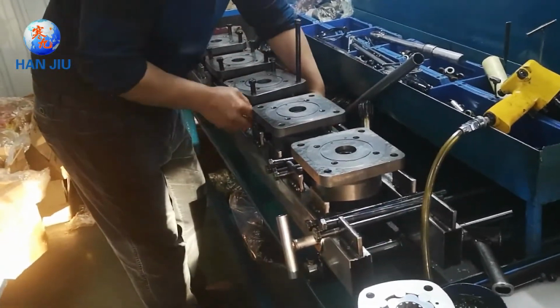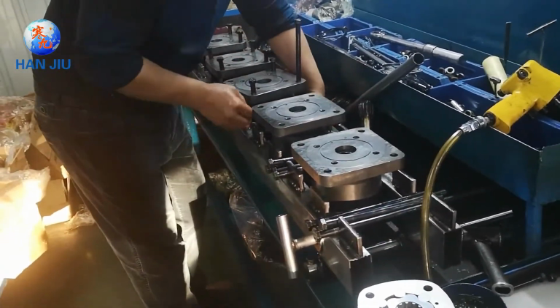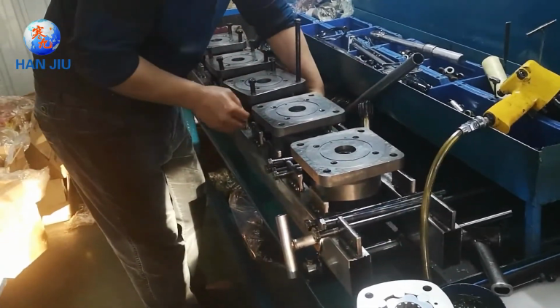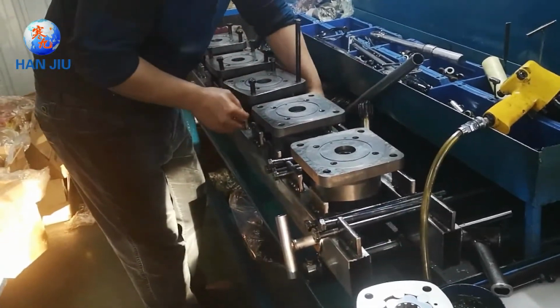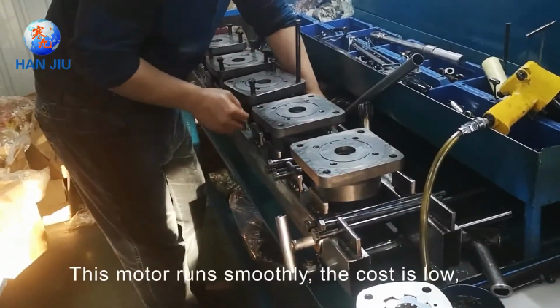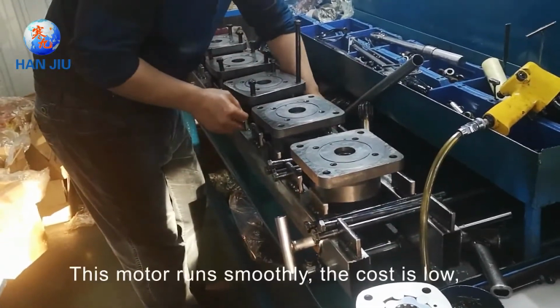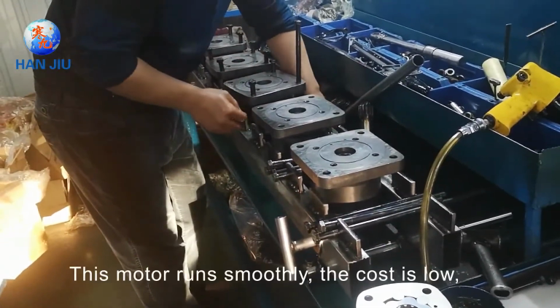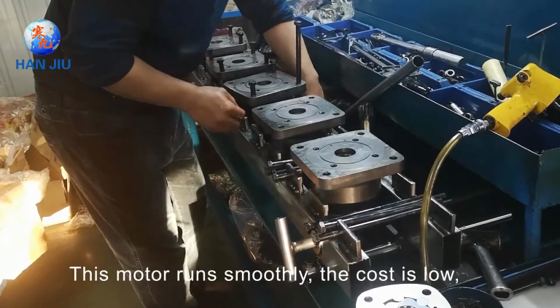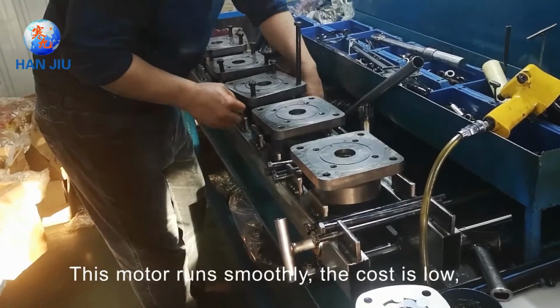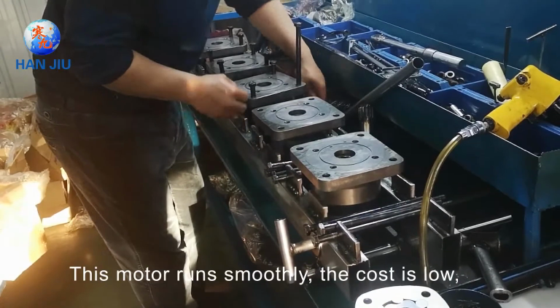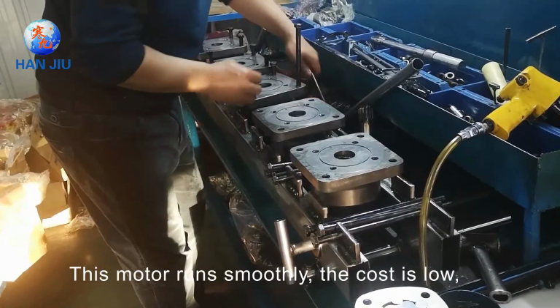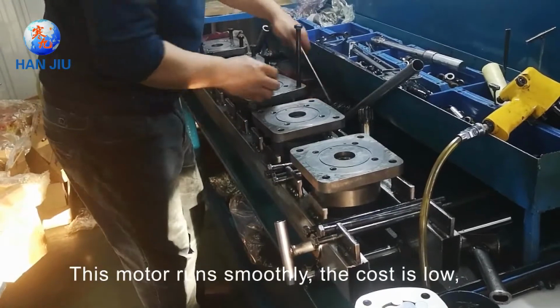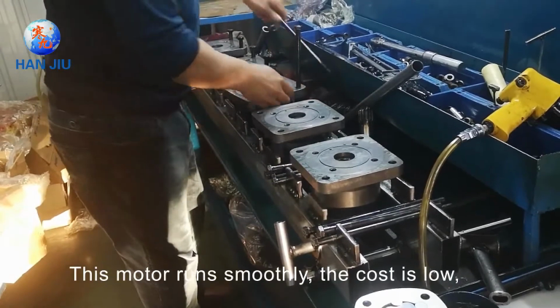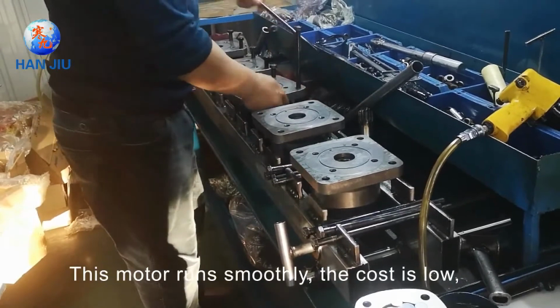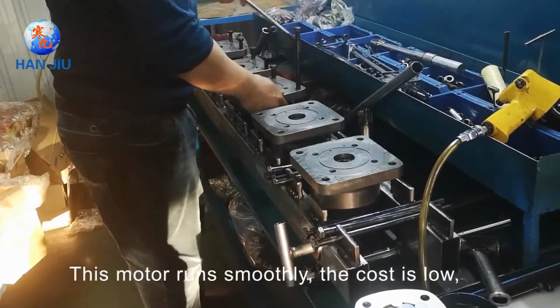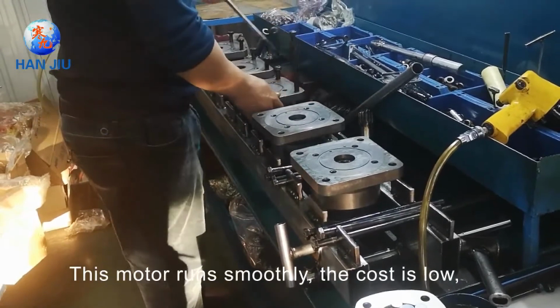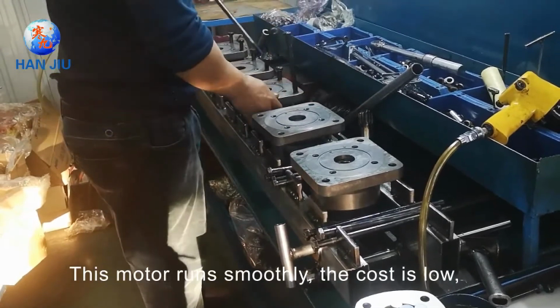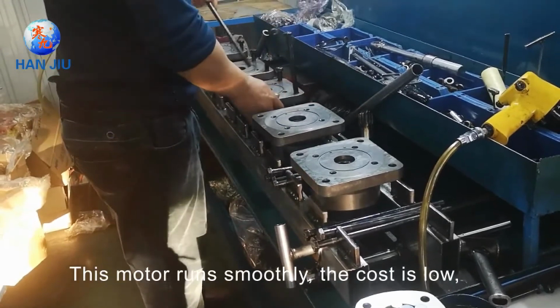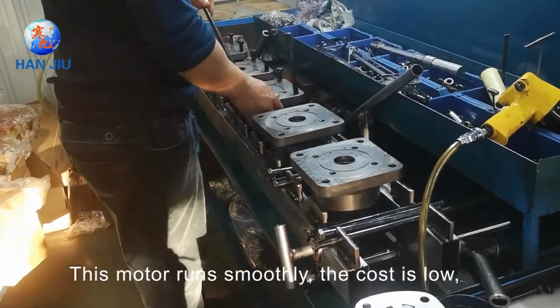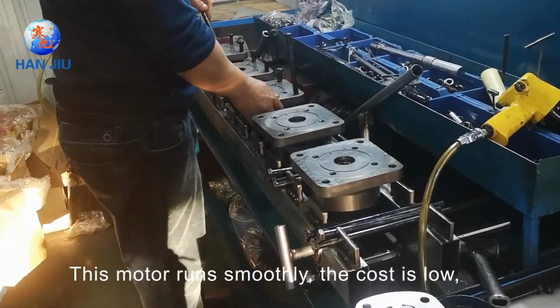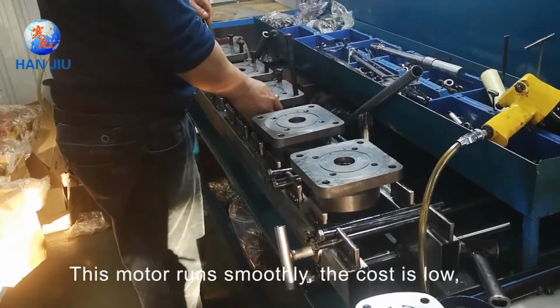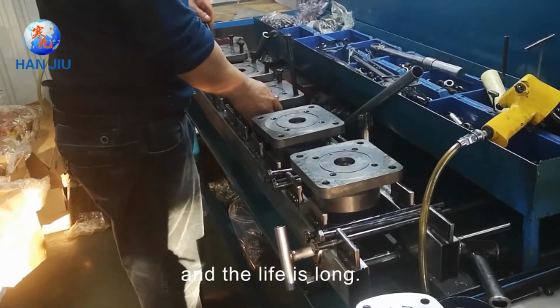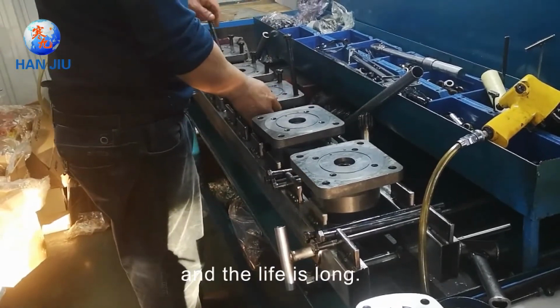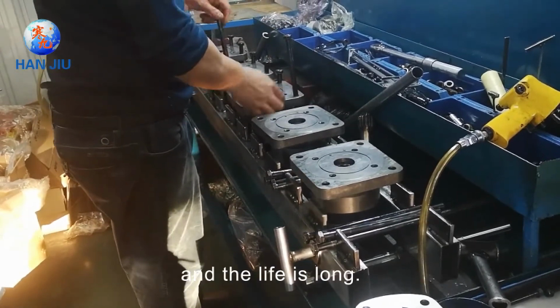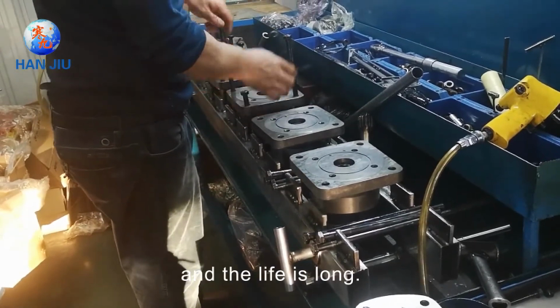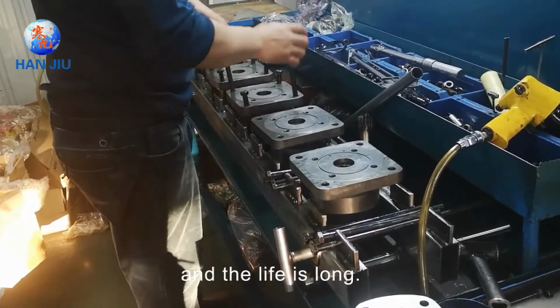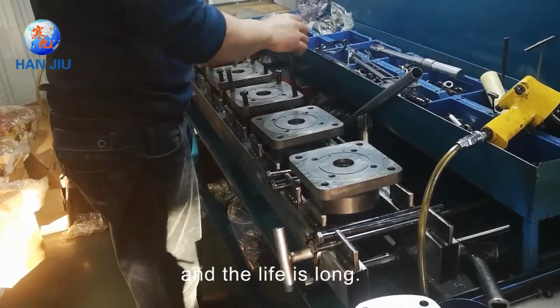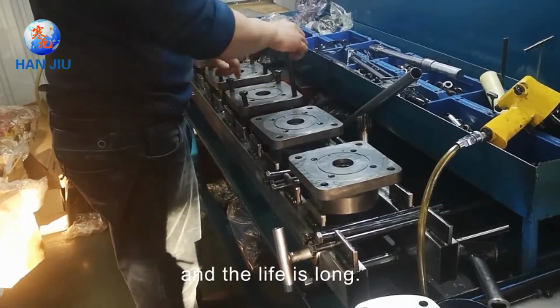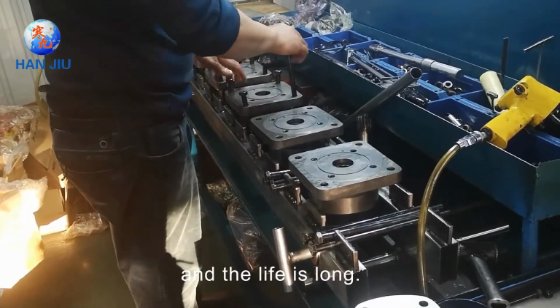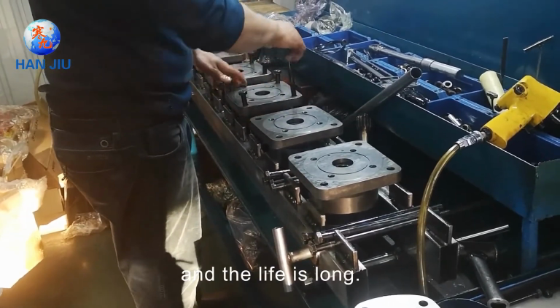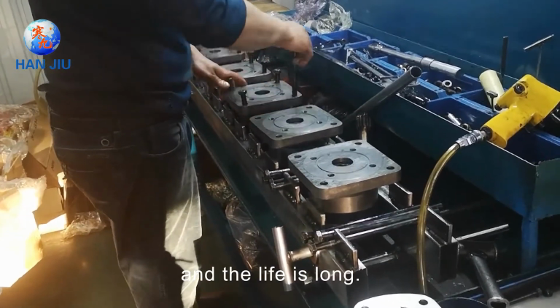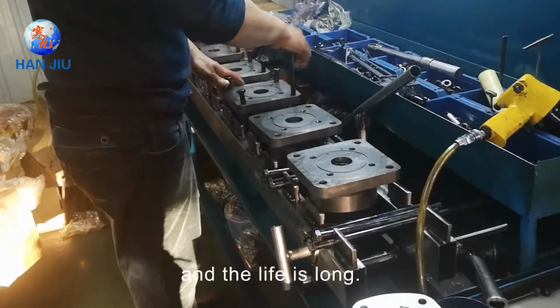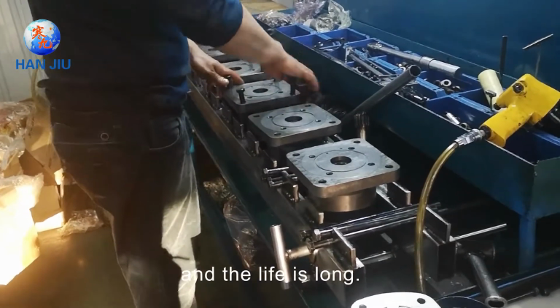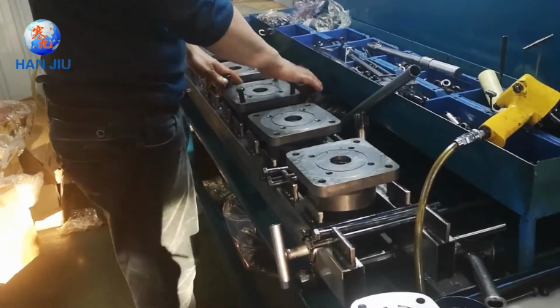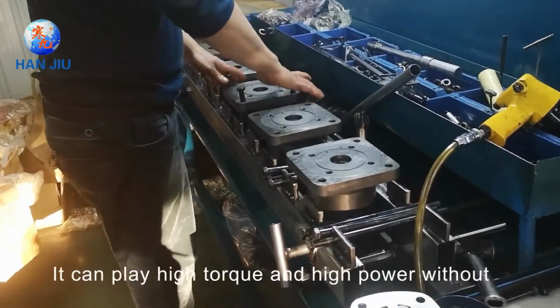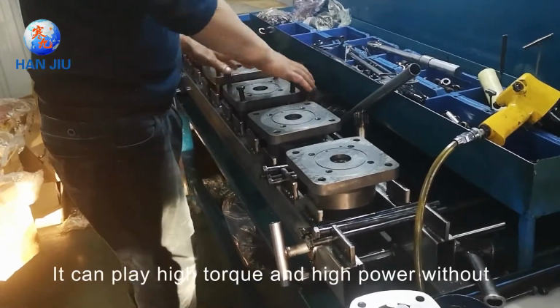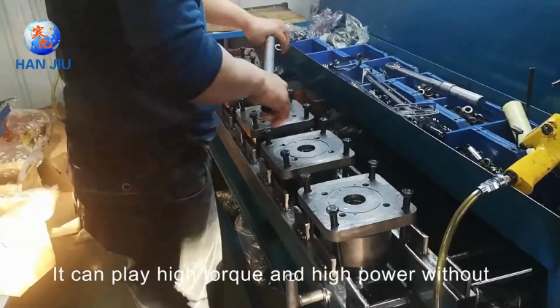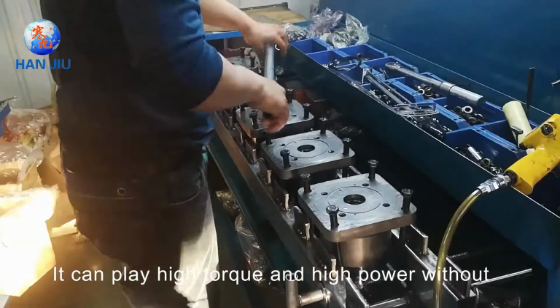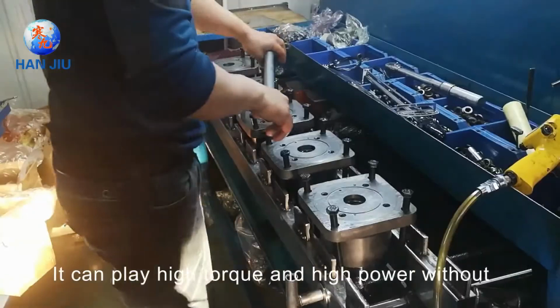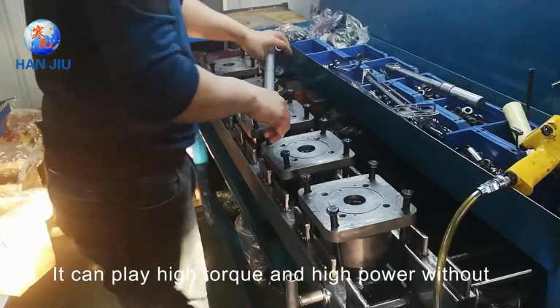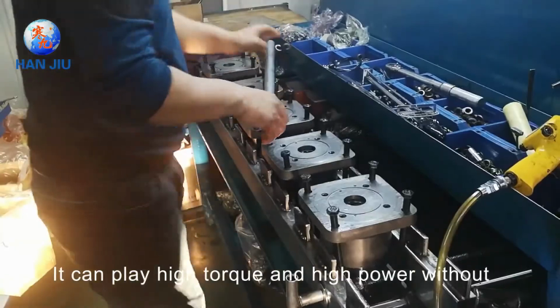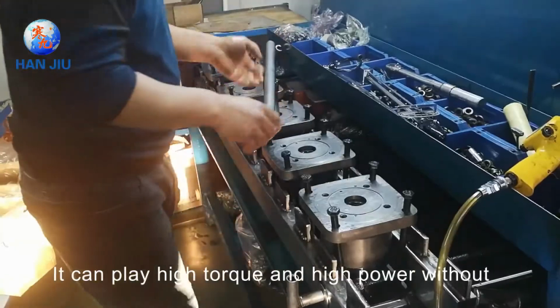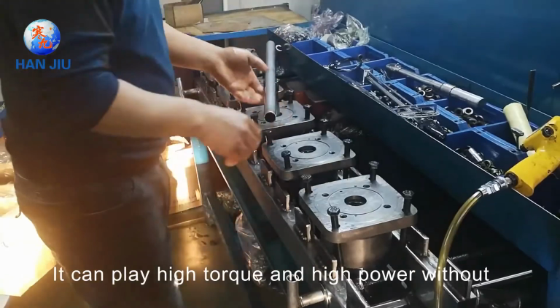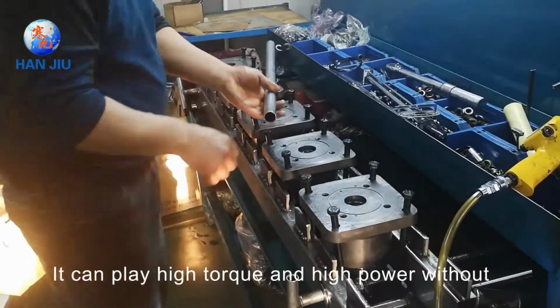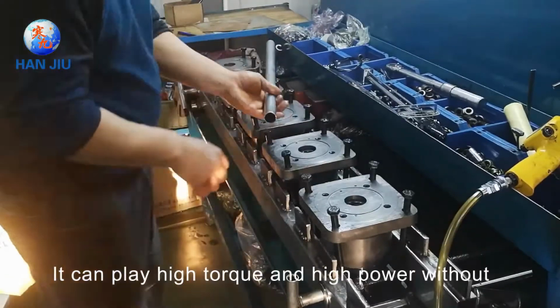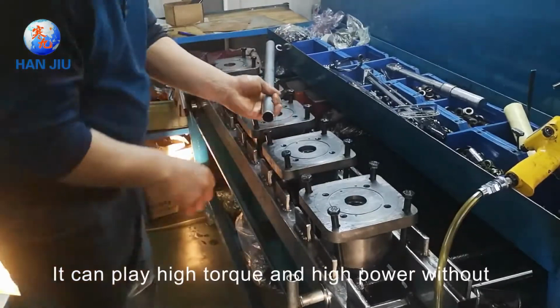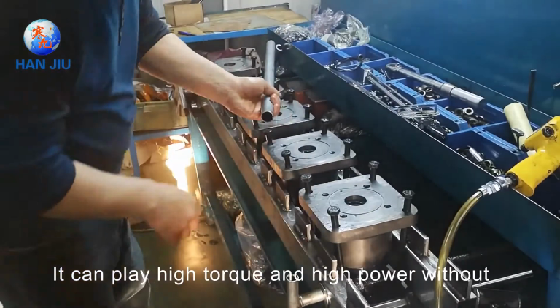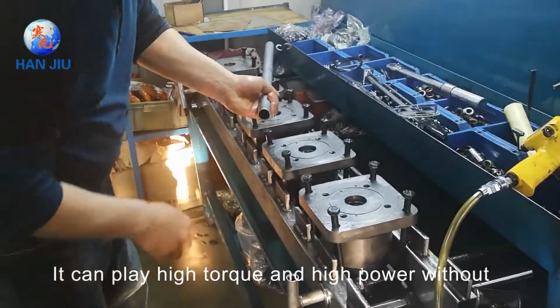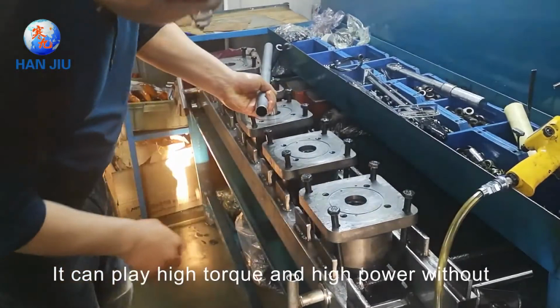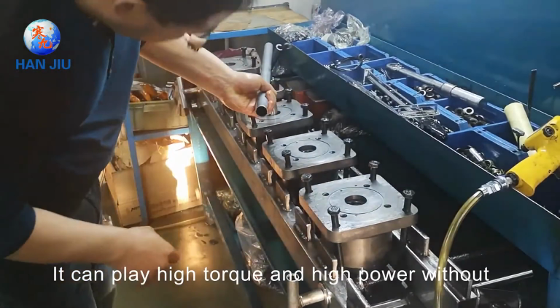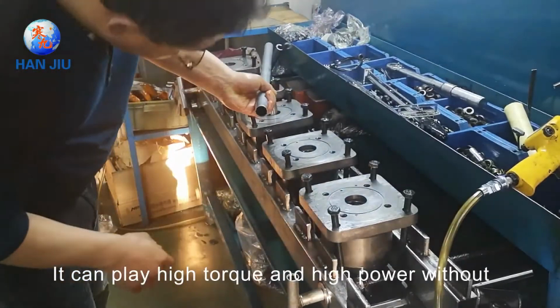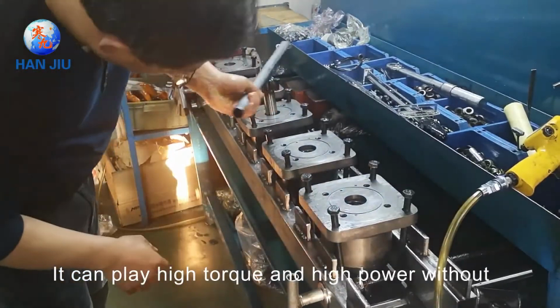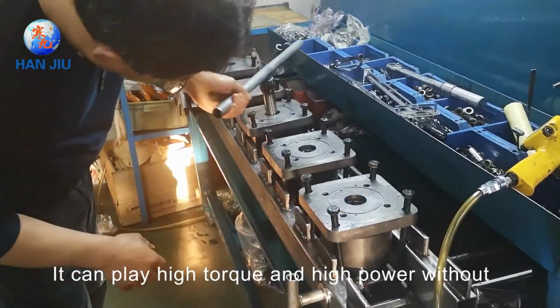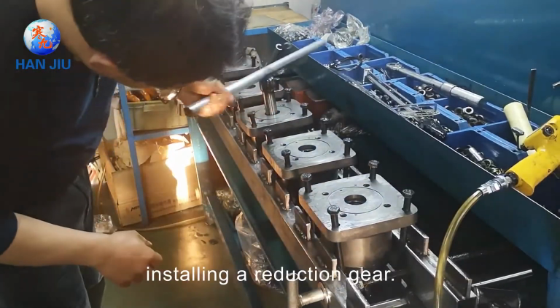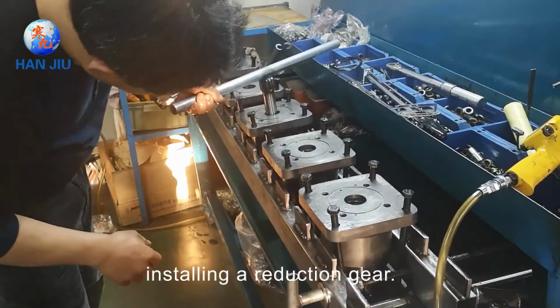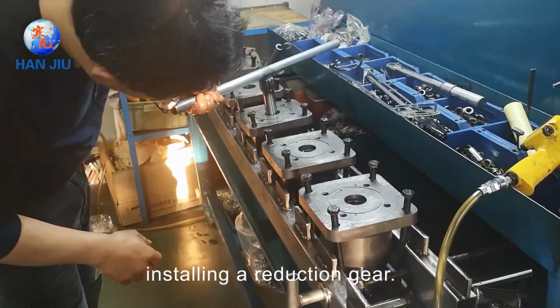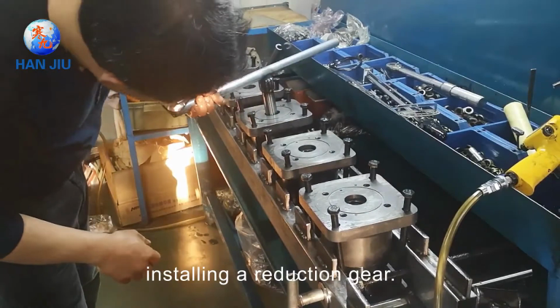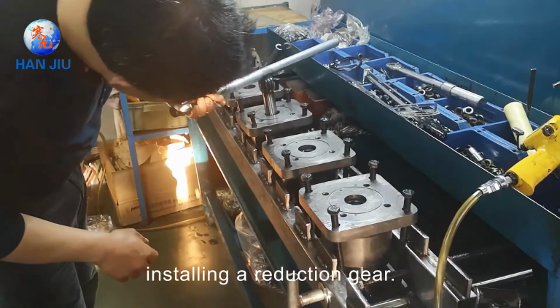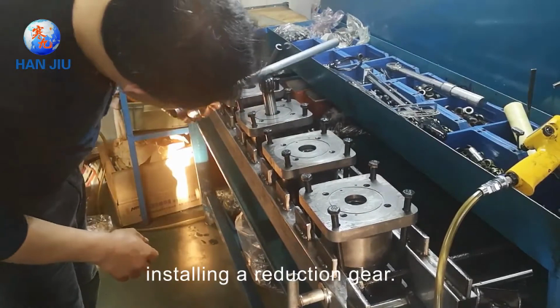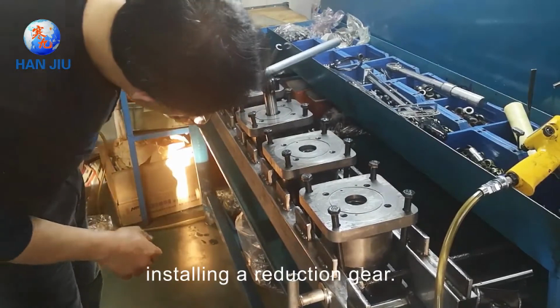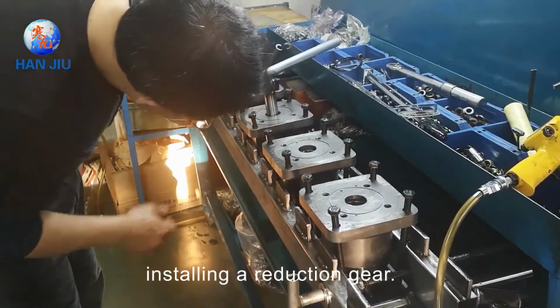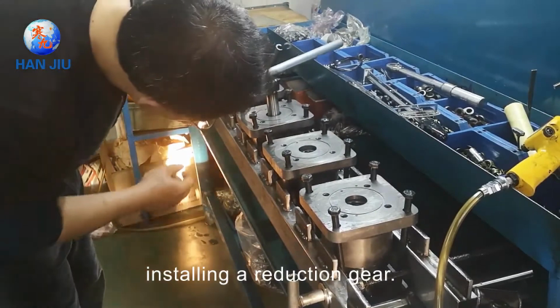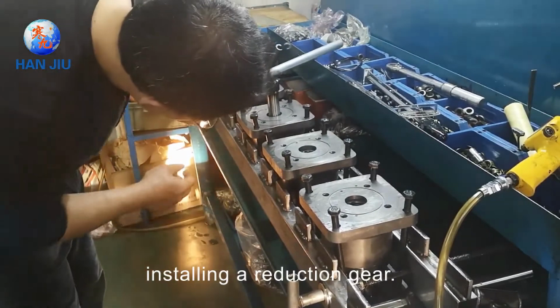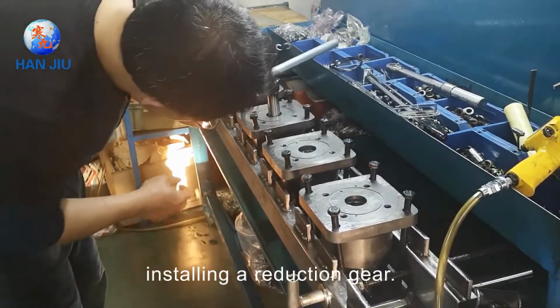This motor runs smoothly, the cost is low, and the life is long. It can deliver high torque and high power without installing a reduction gear.